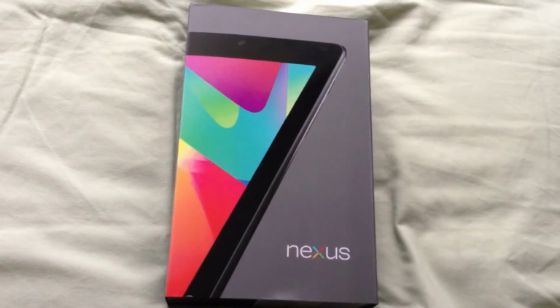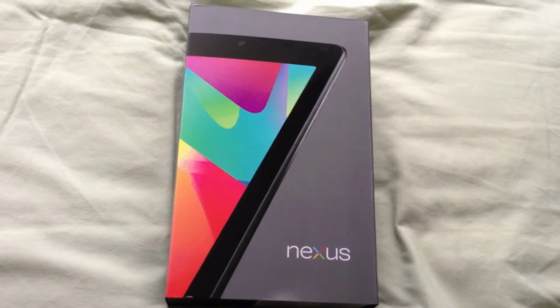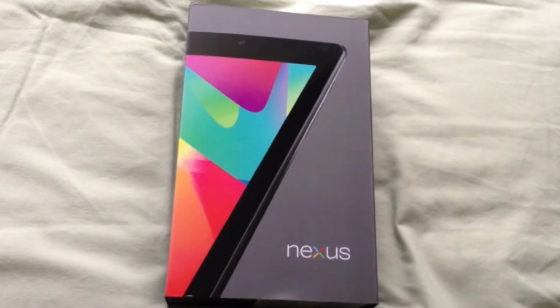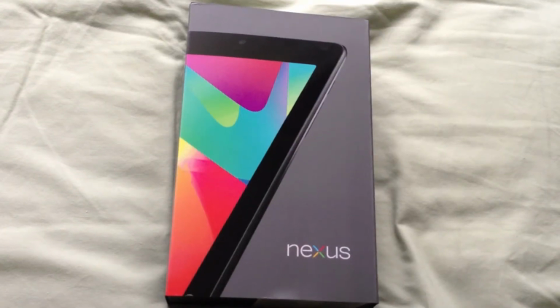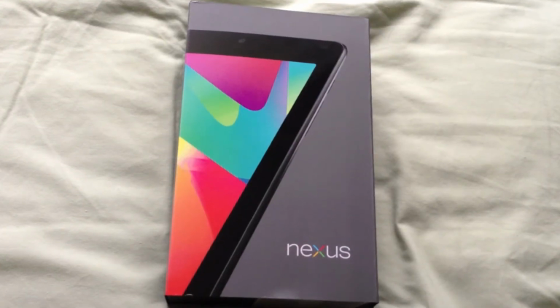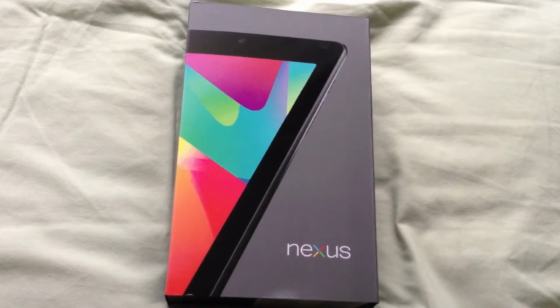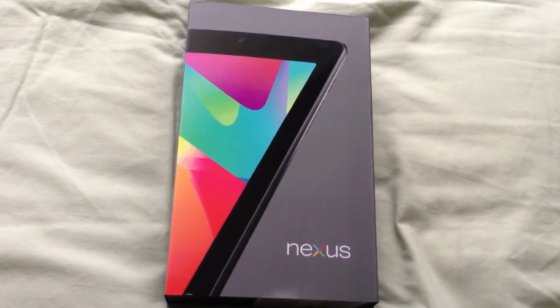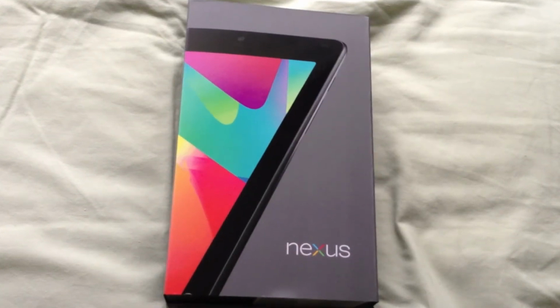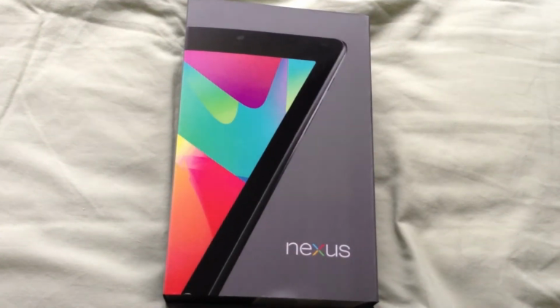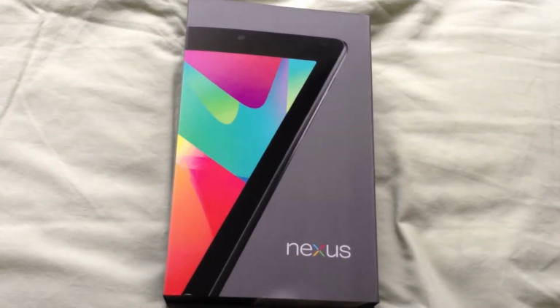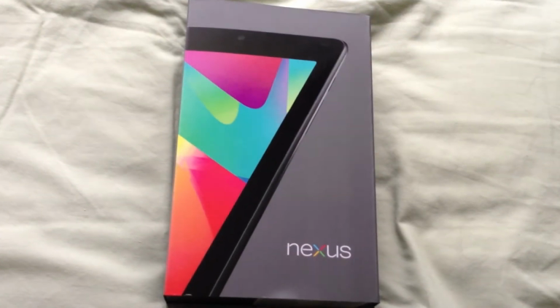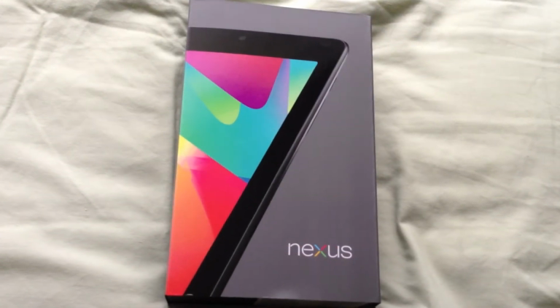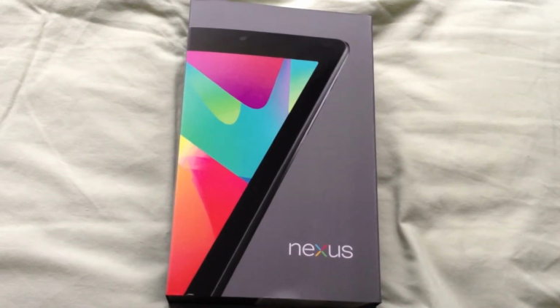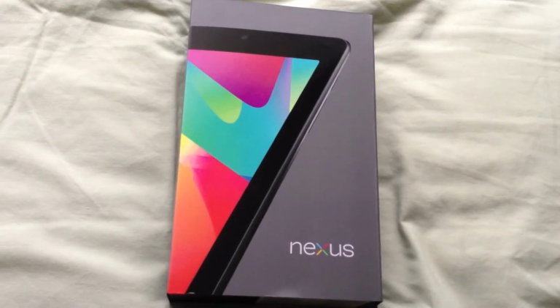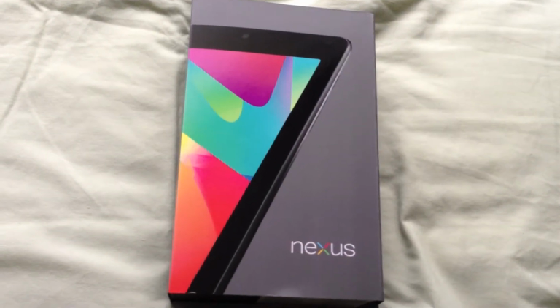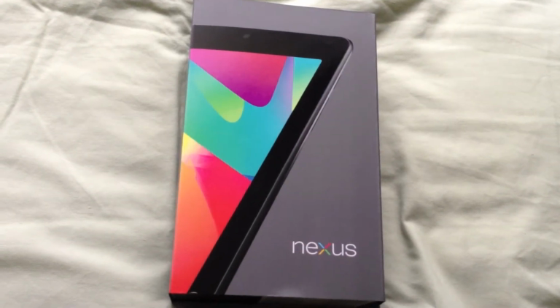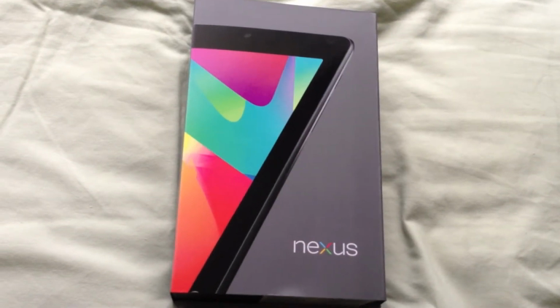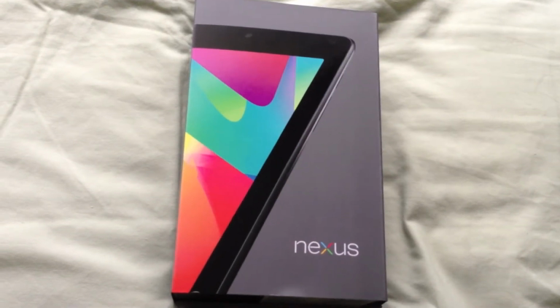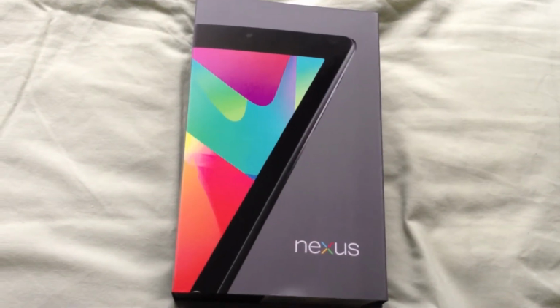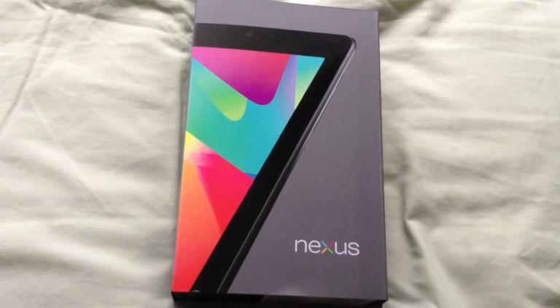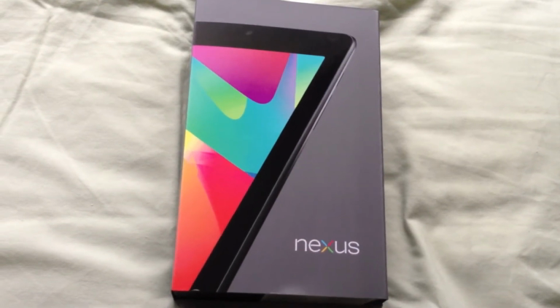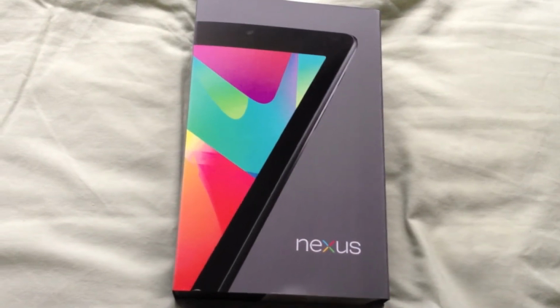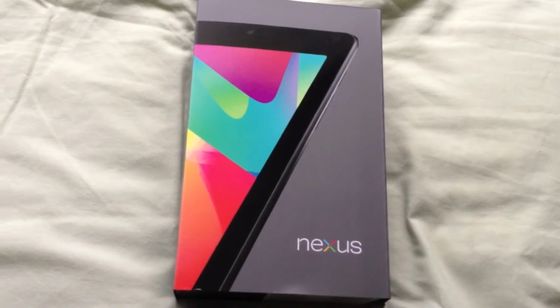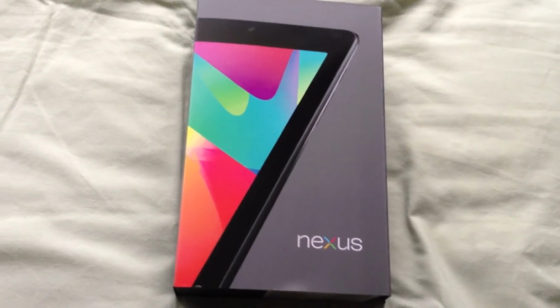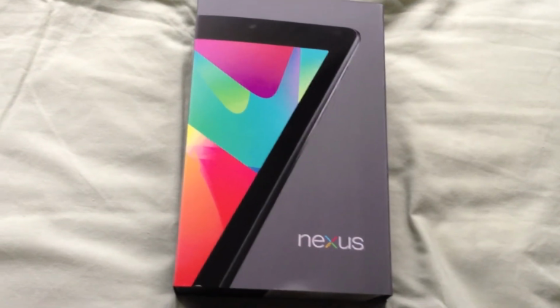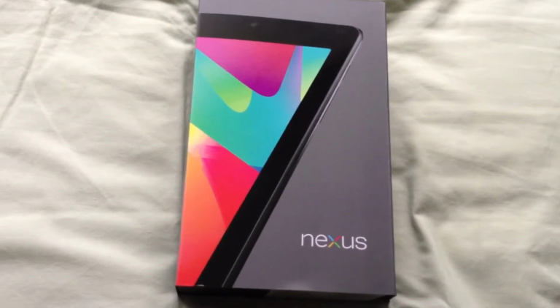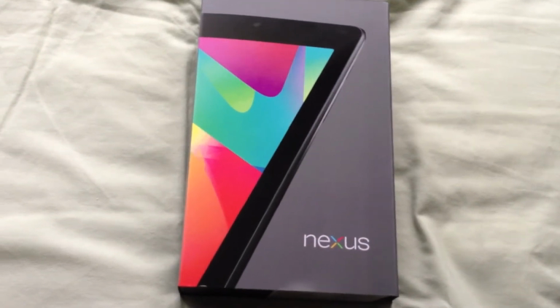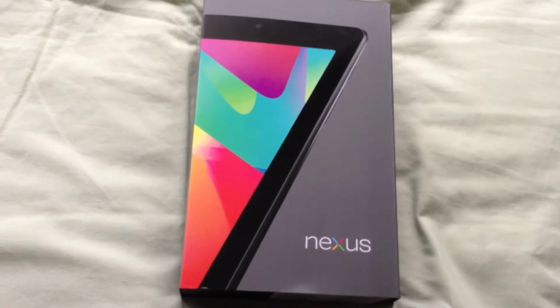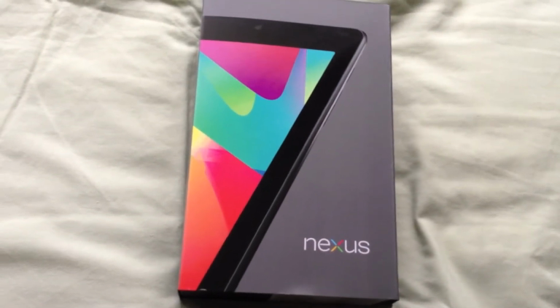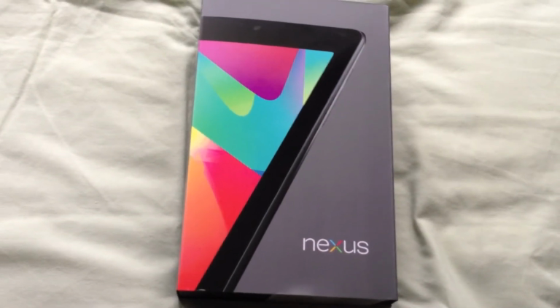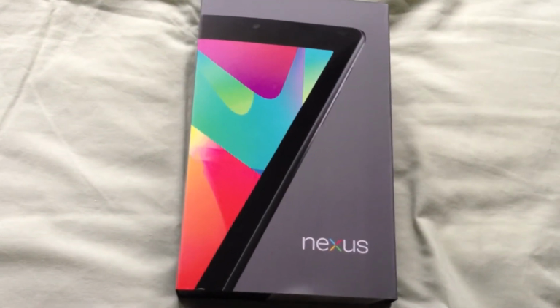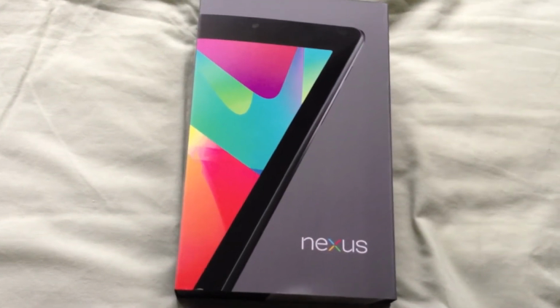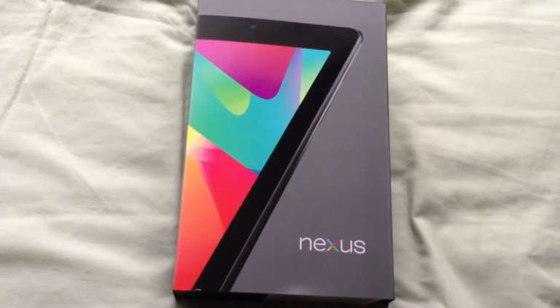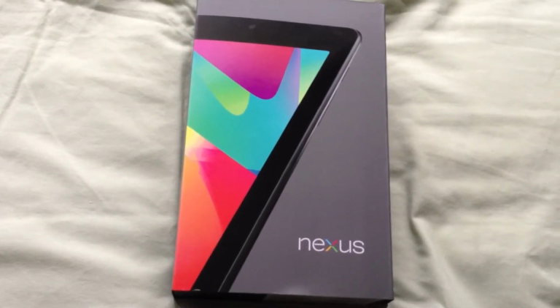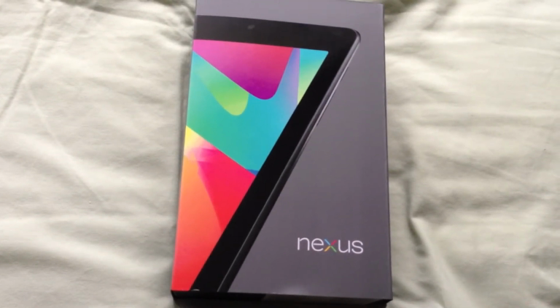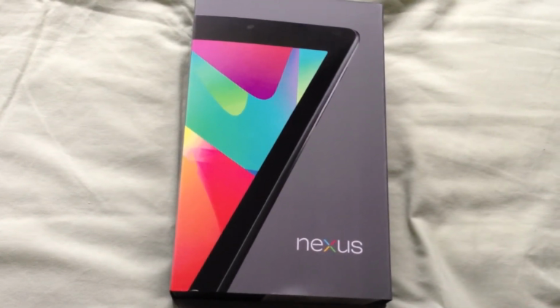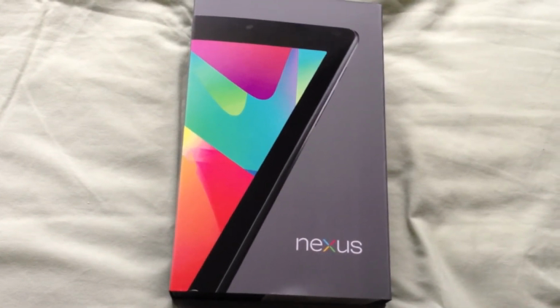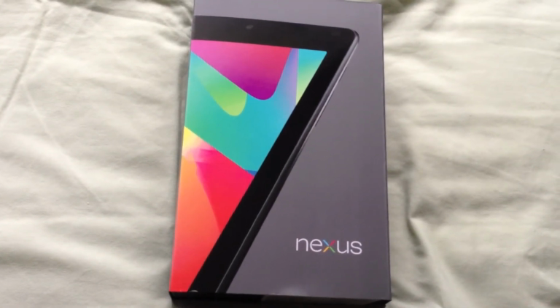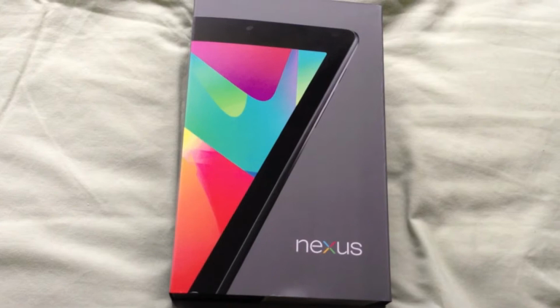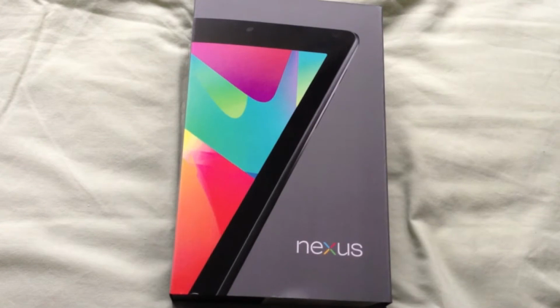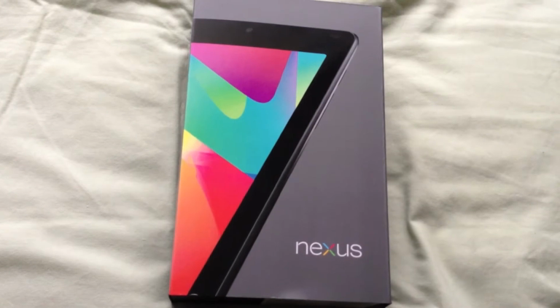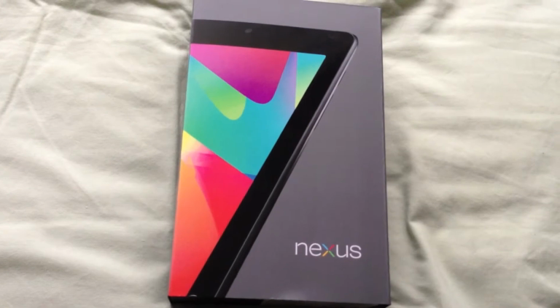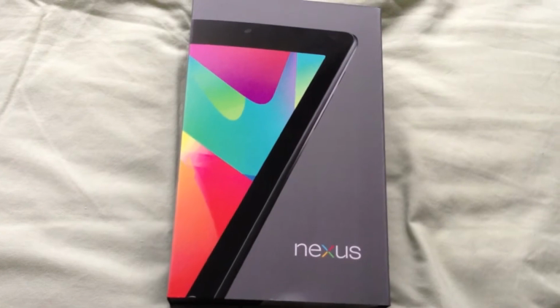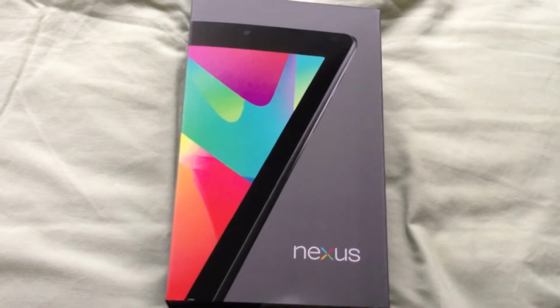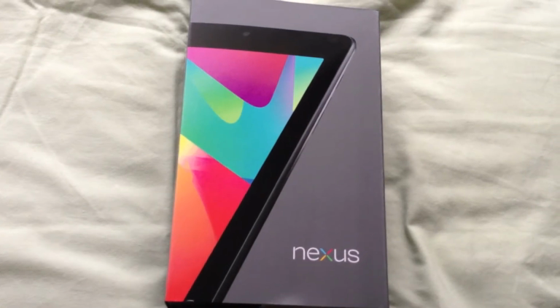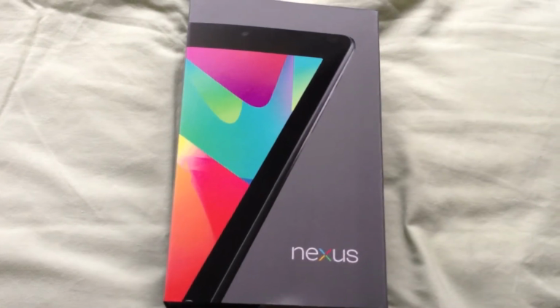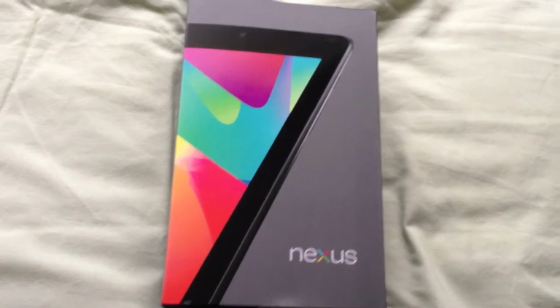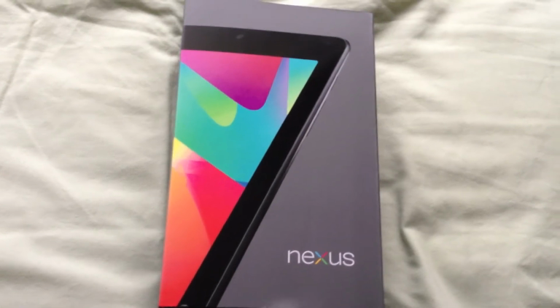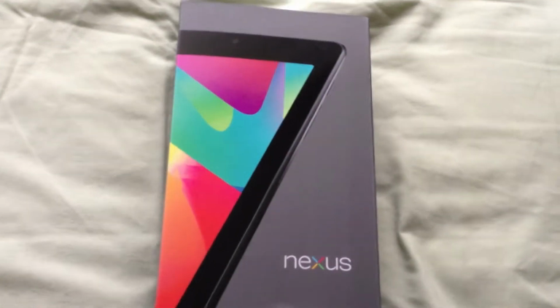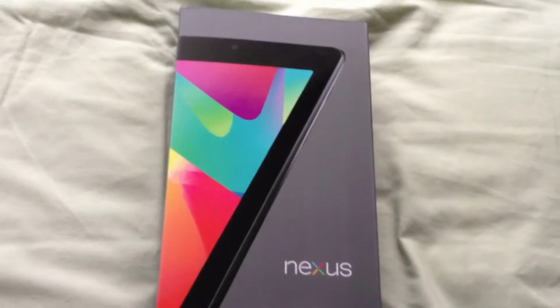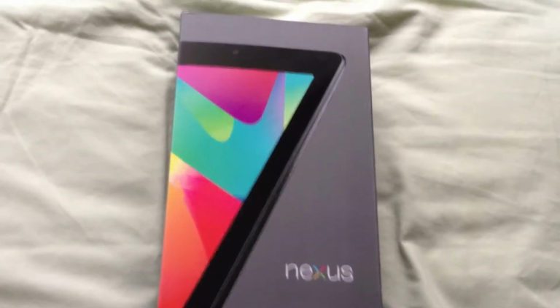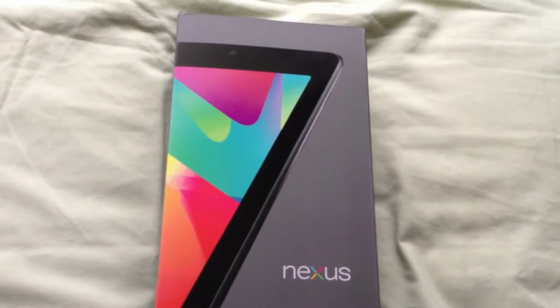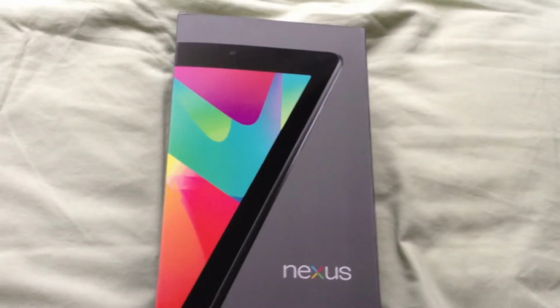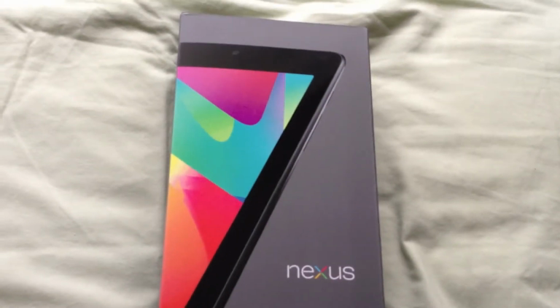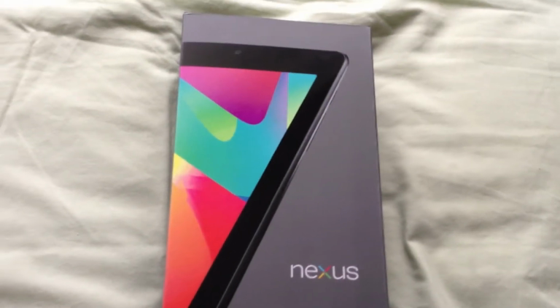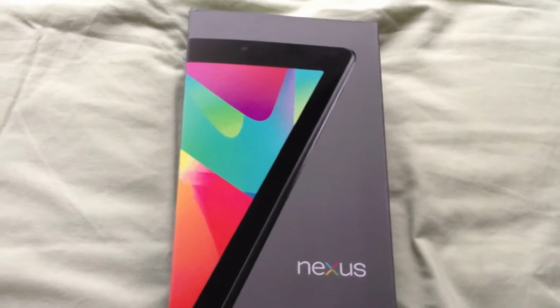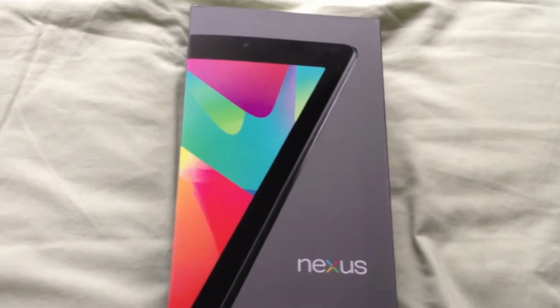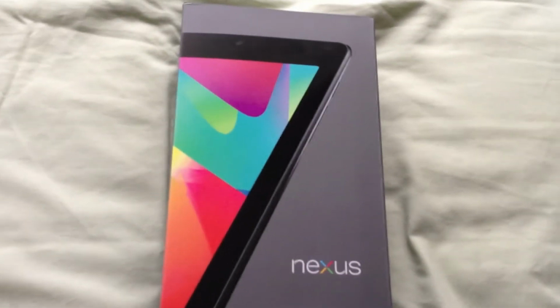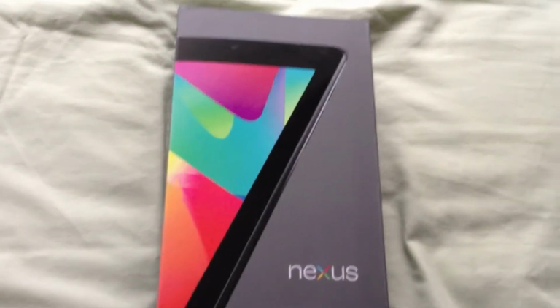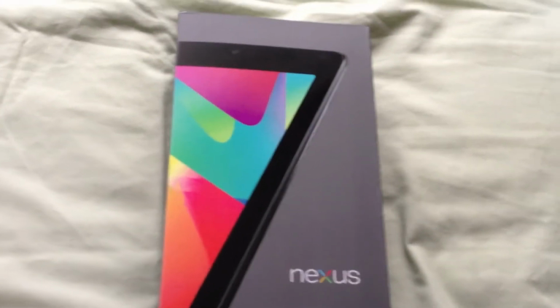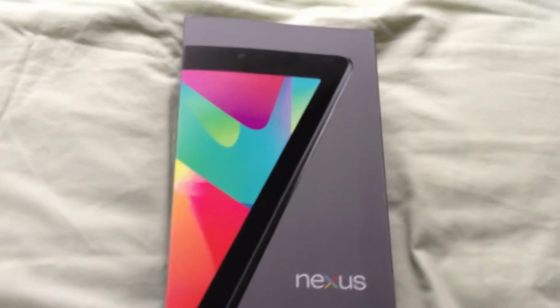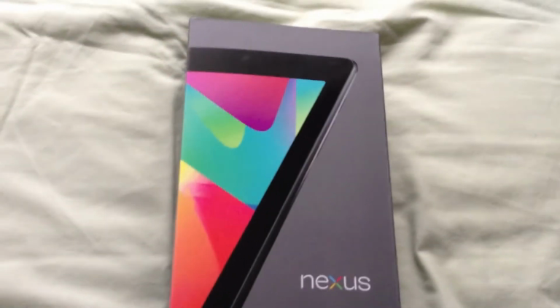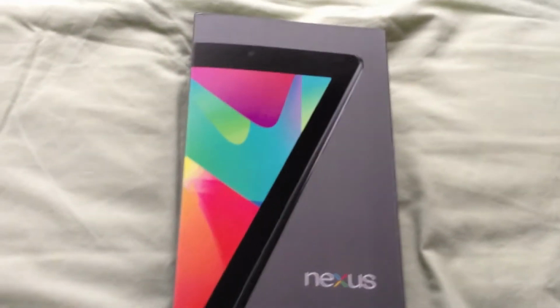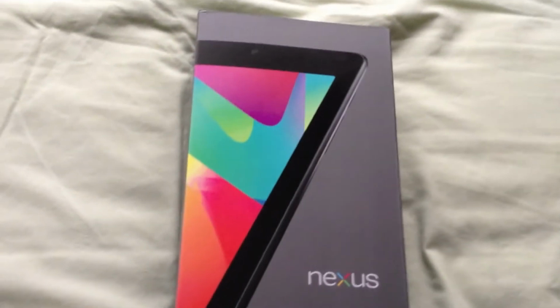Hello, this is Ben from Ben Lathan's Techstop and today I've got the Nexus 7 from Google and Asus.